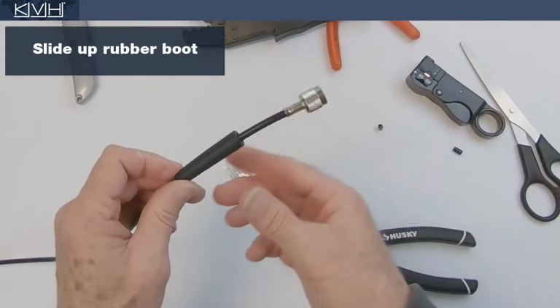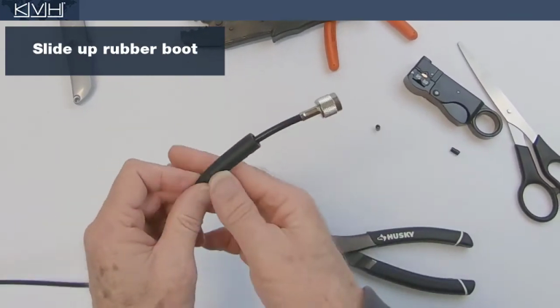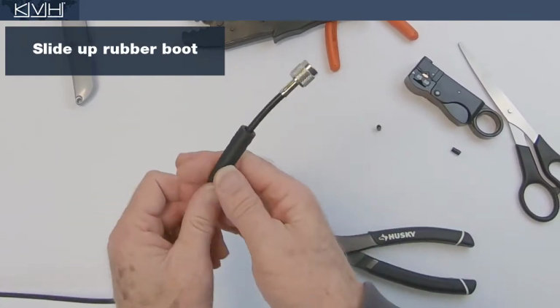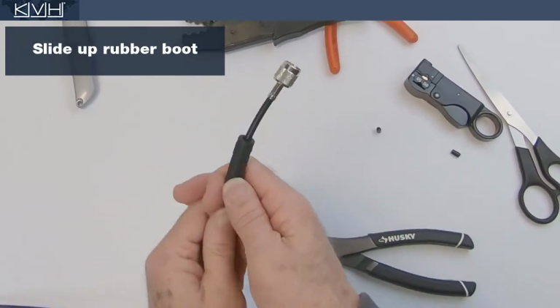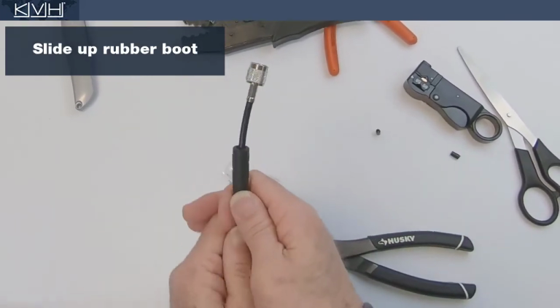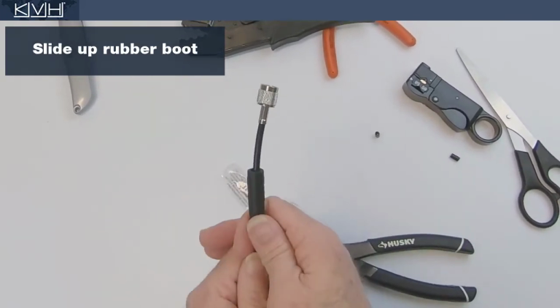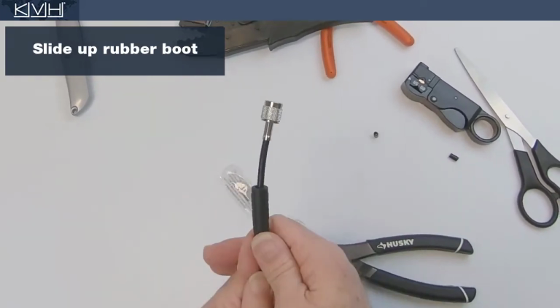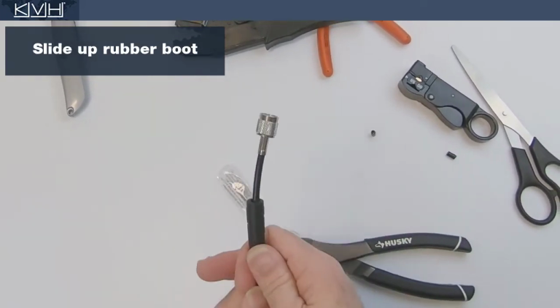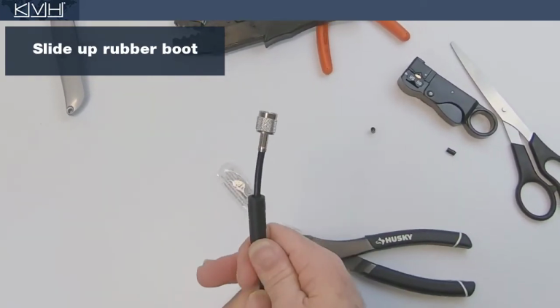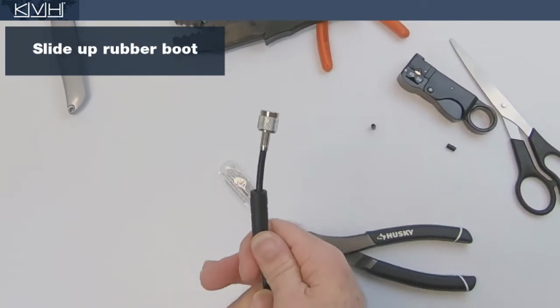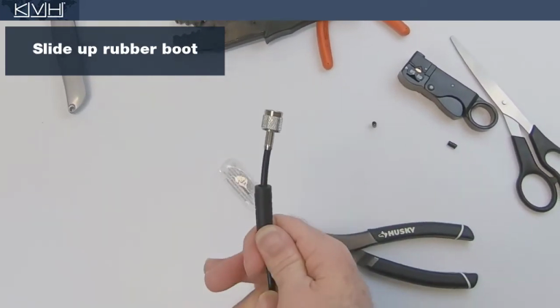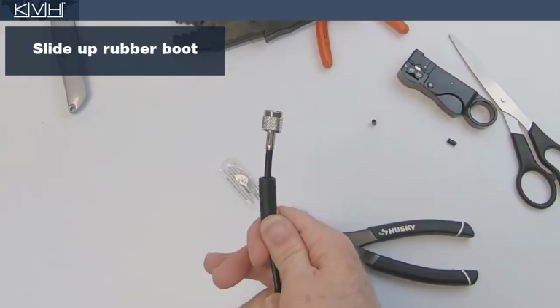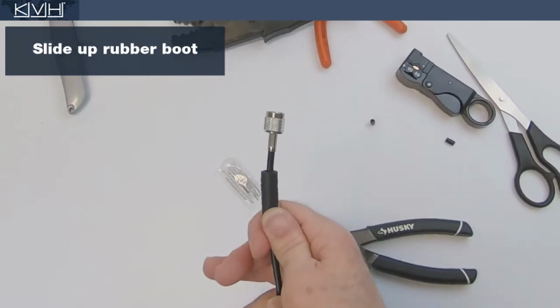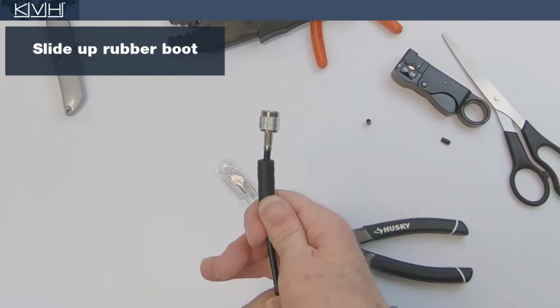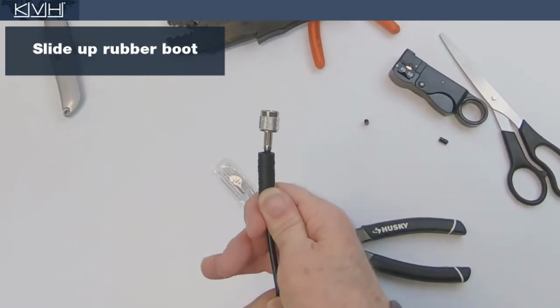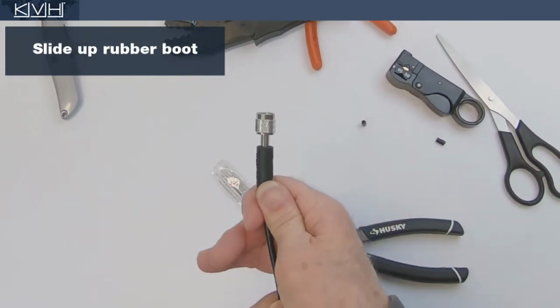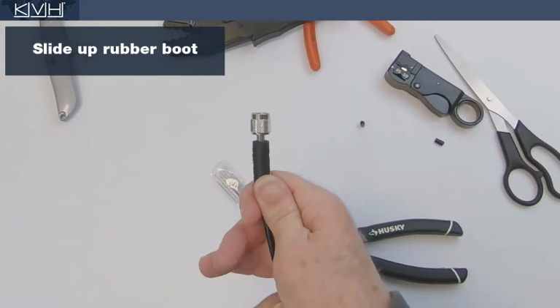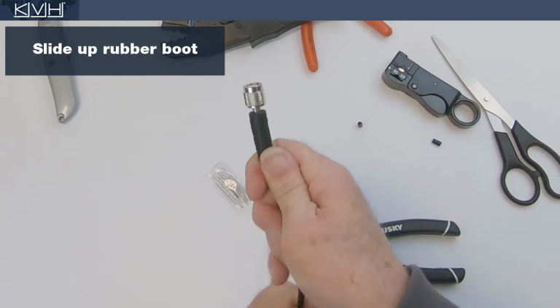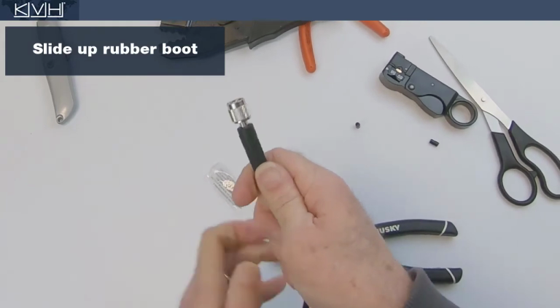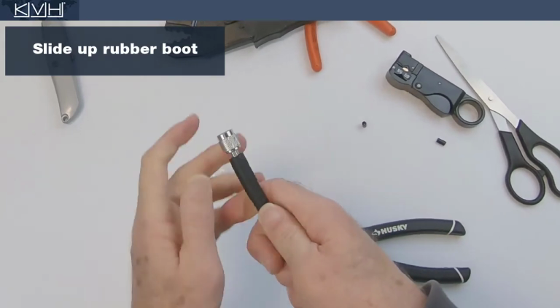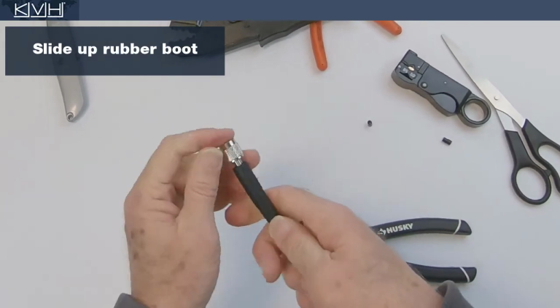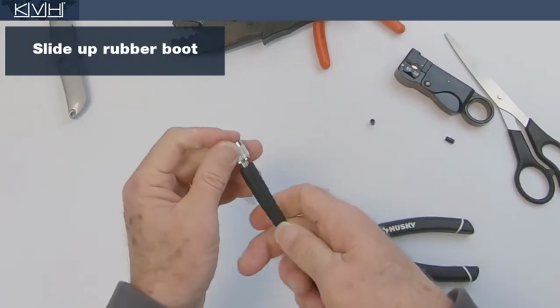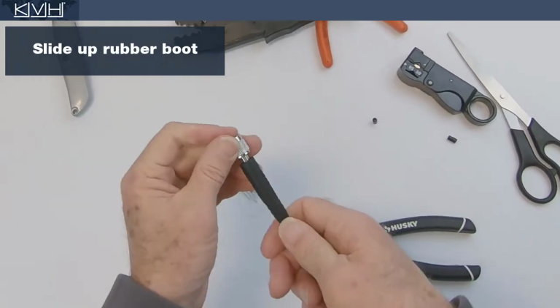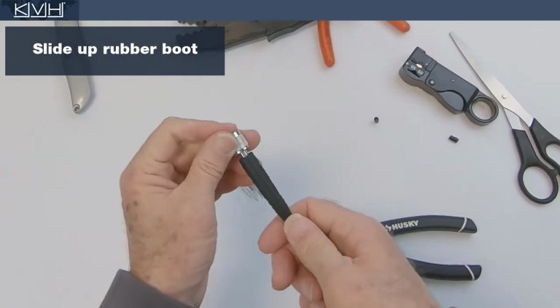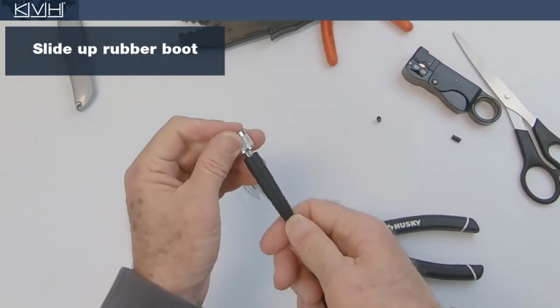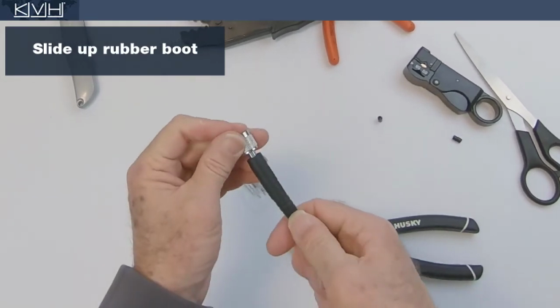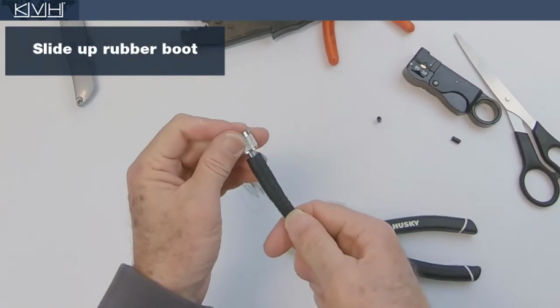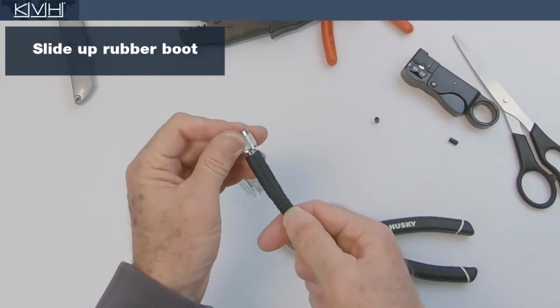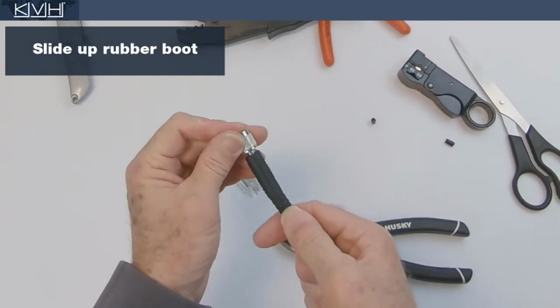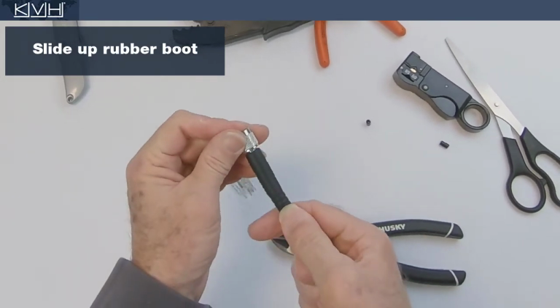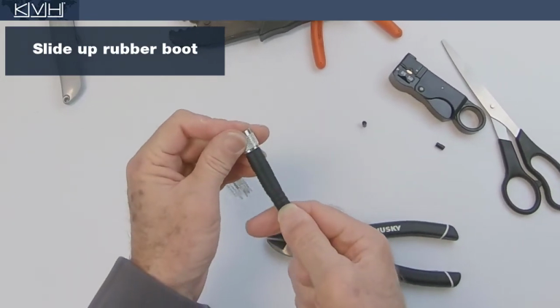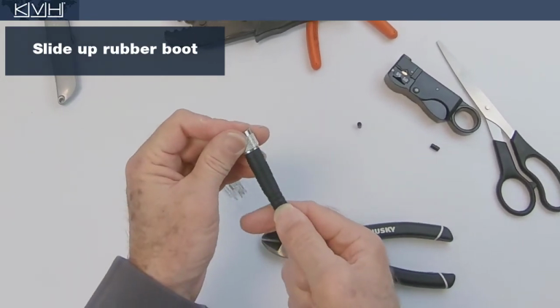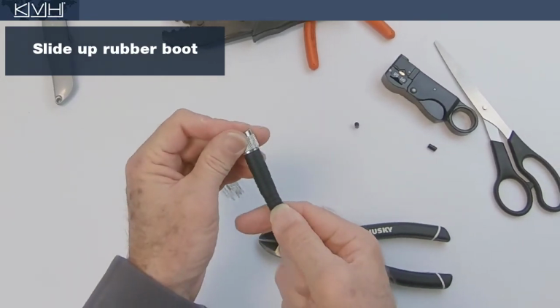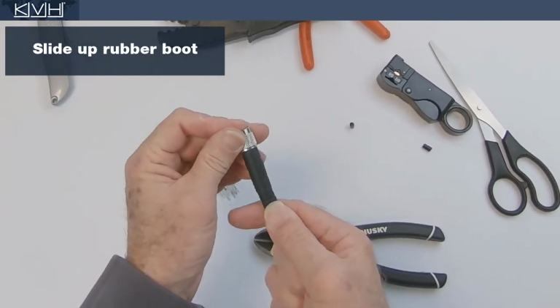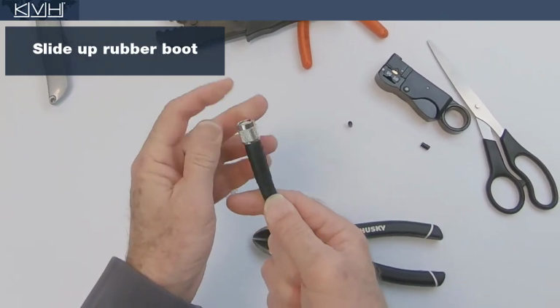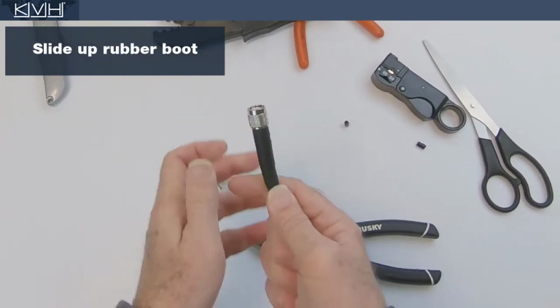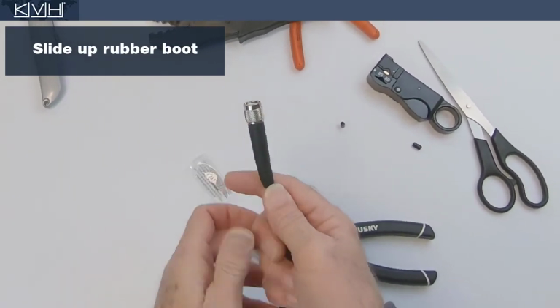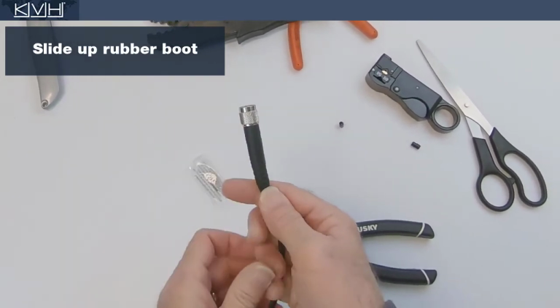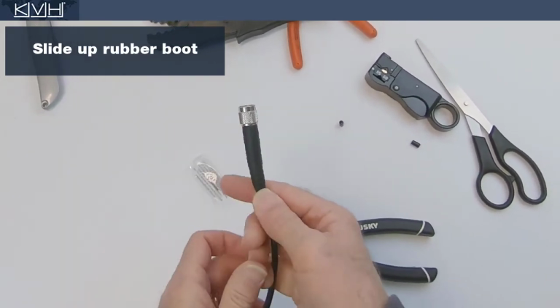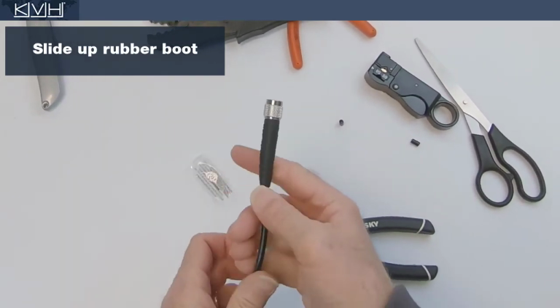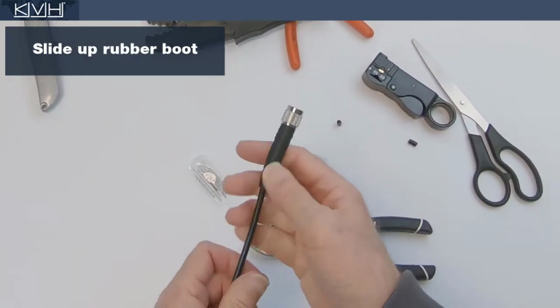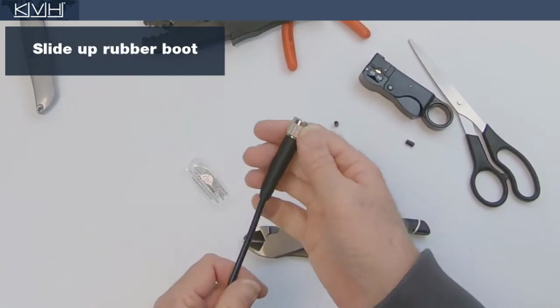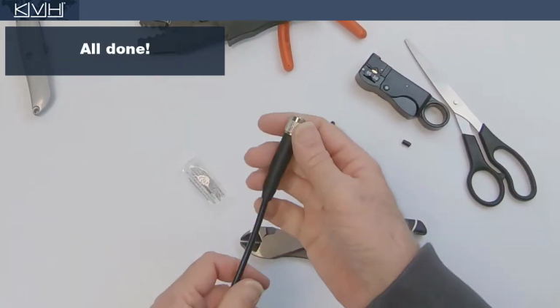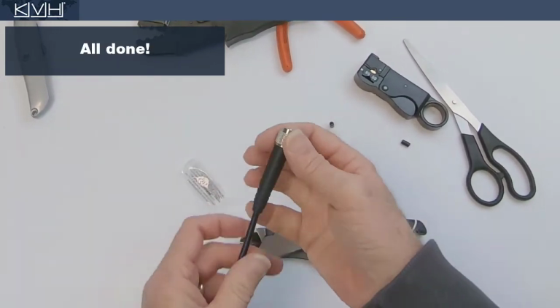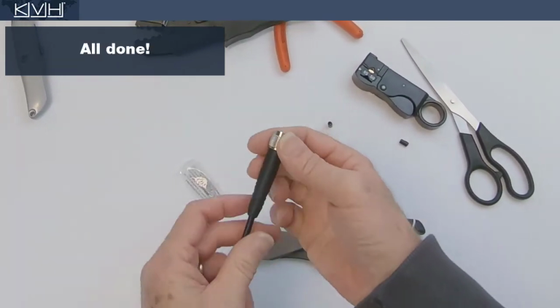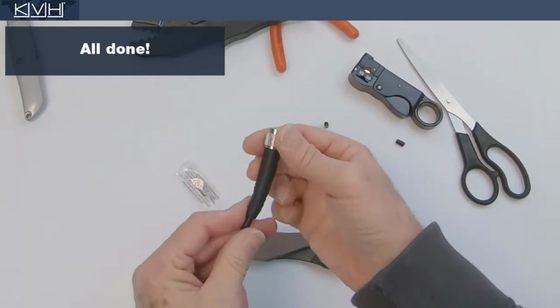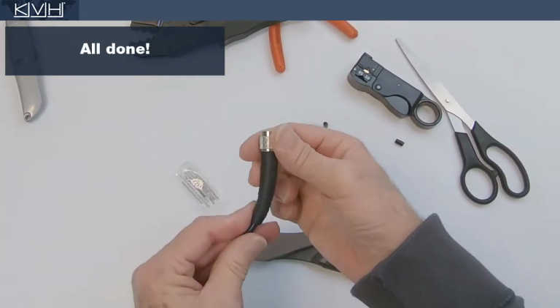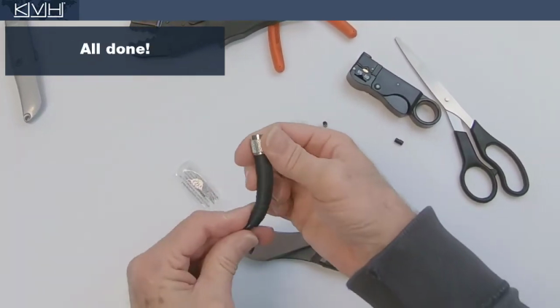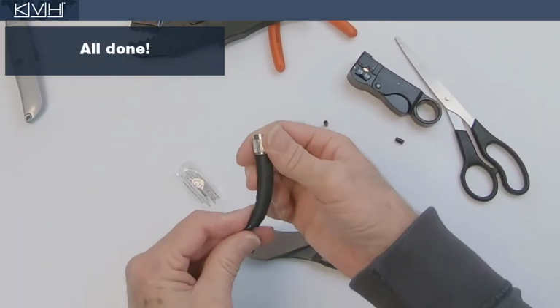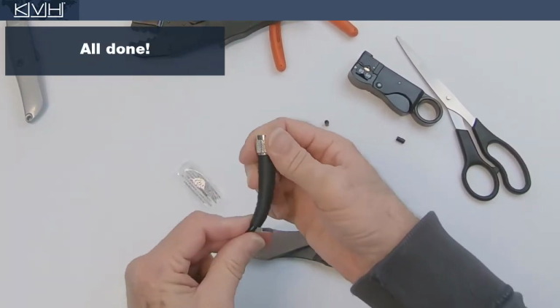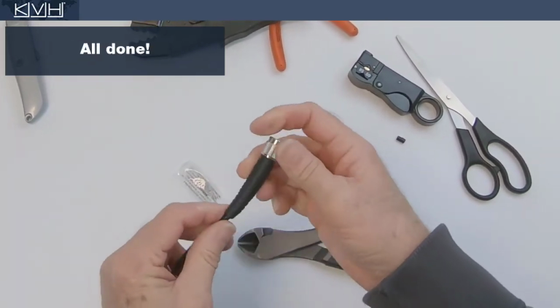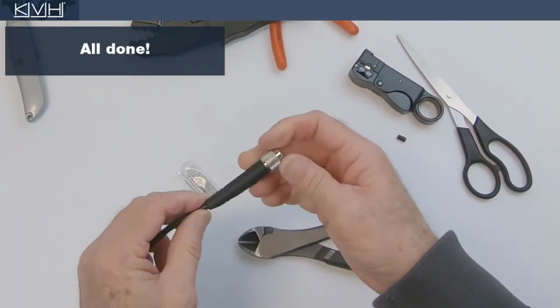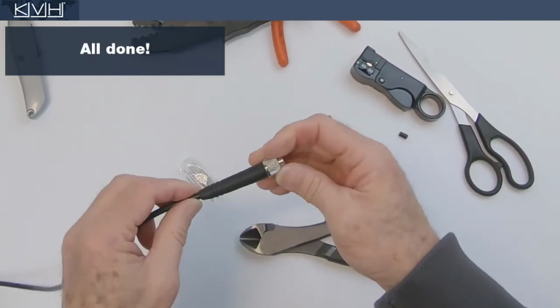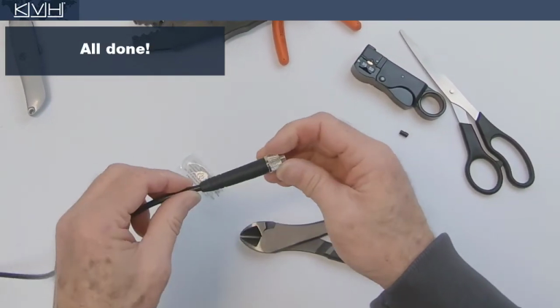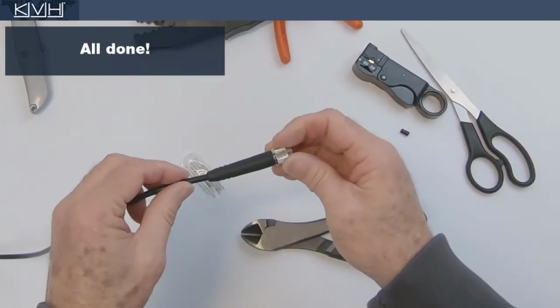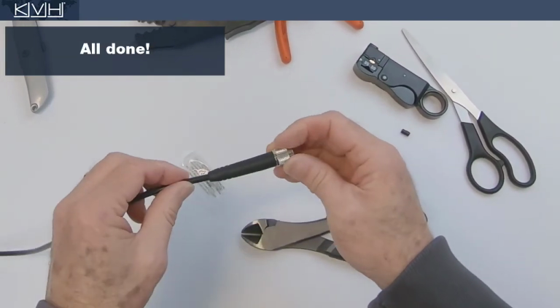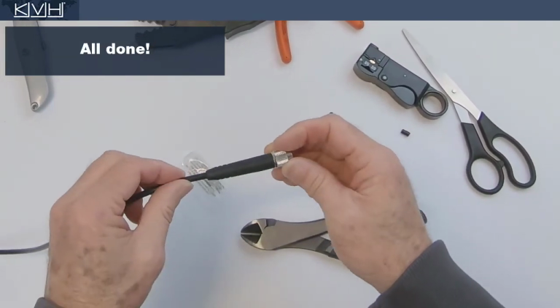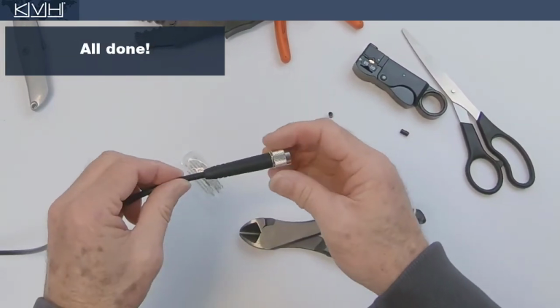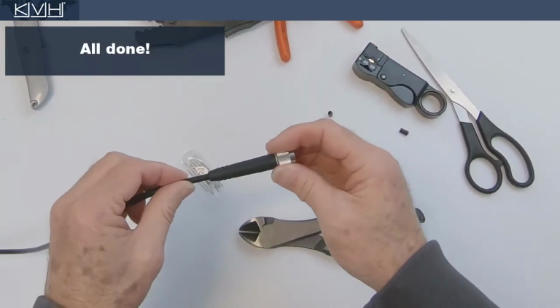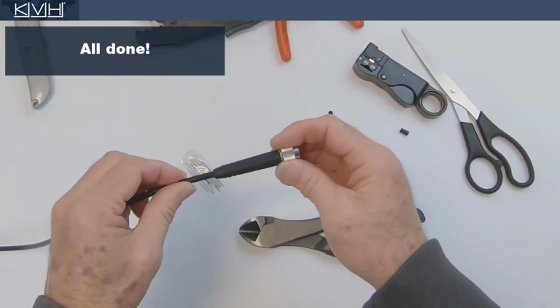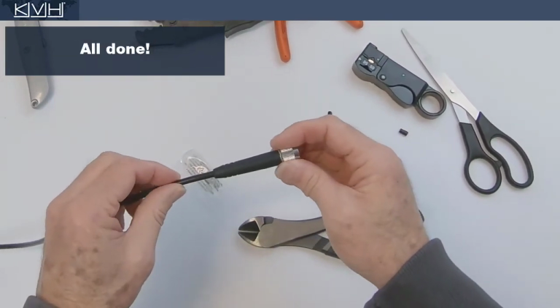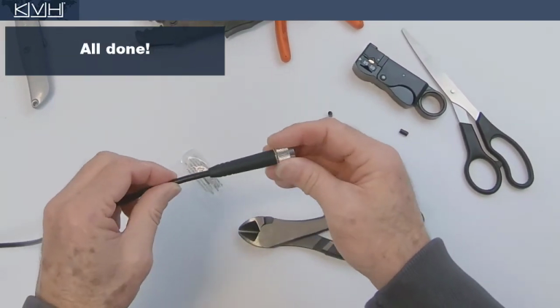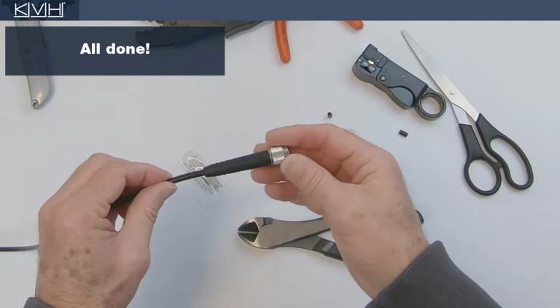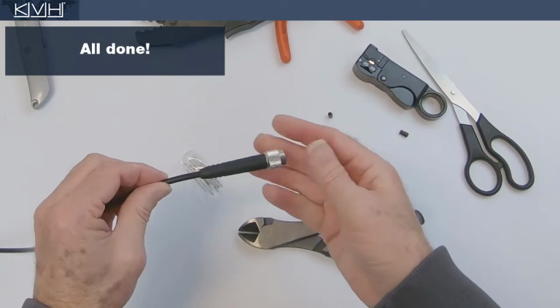Finally, slide the rubber boot over the ferrule. The TNC connector is now ready for use.